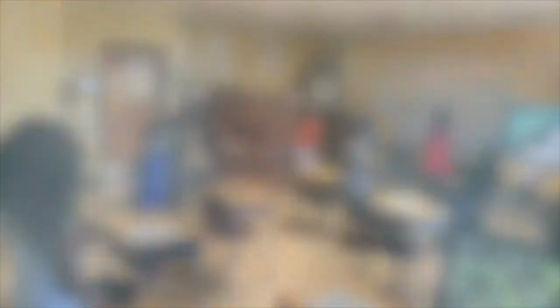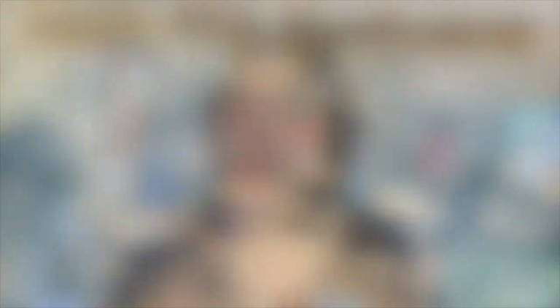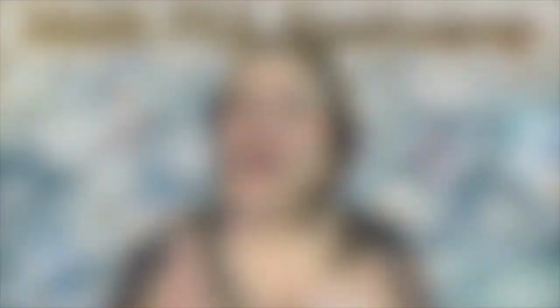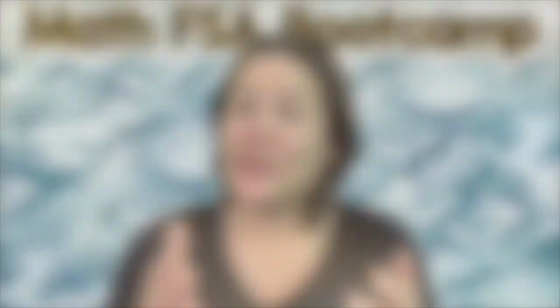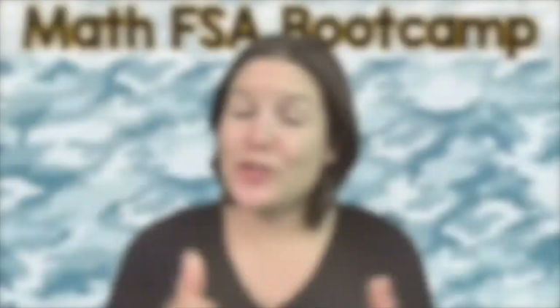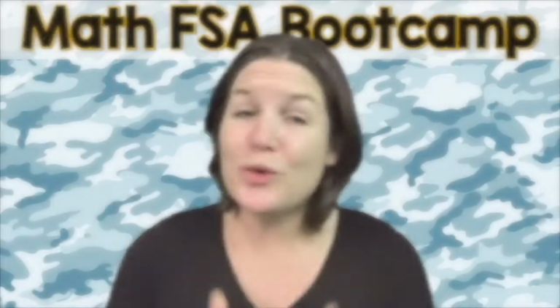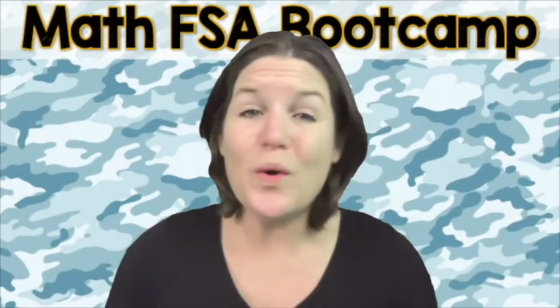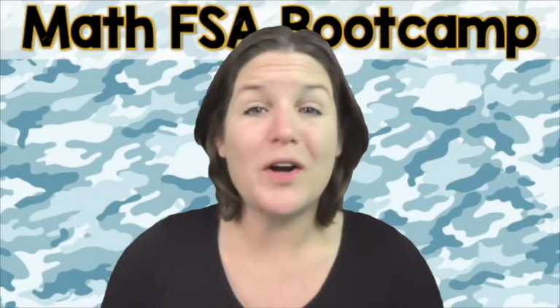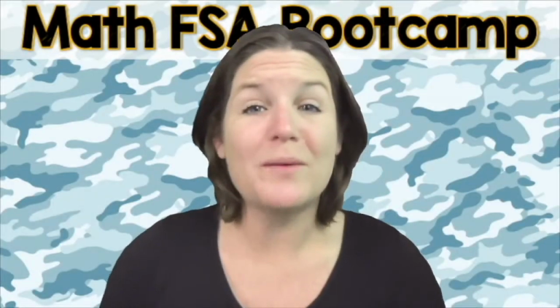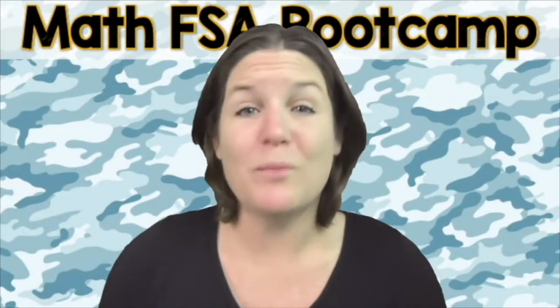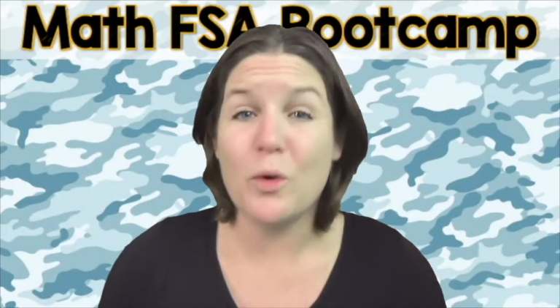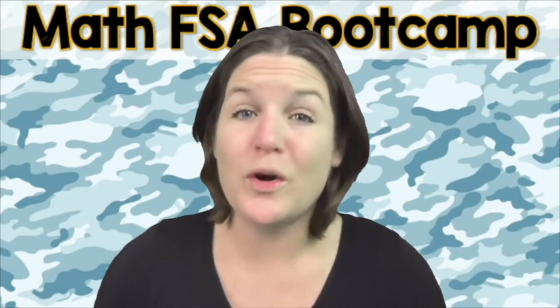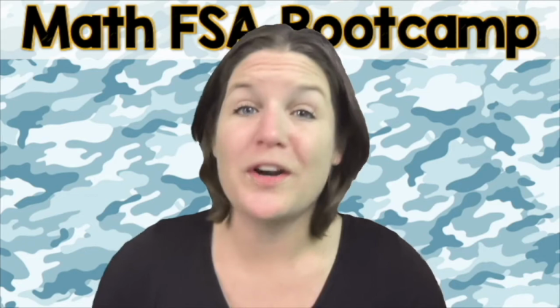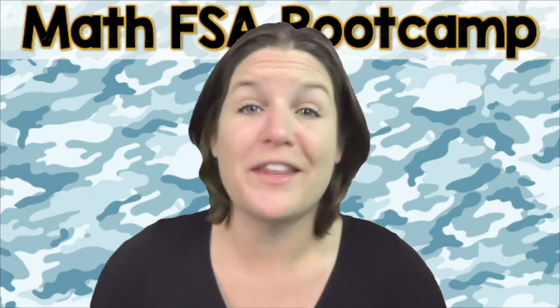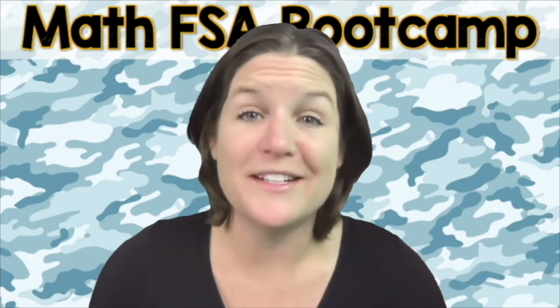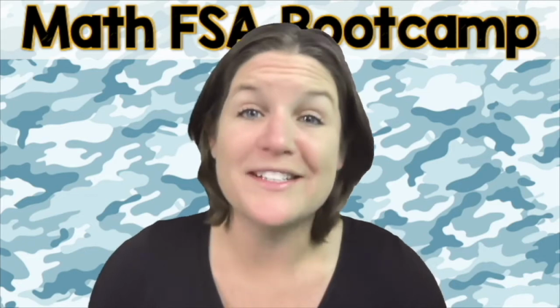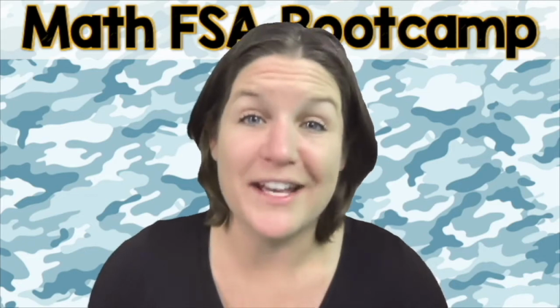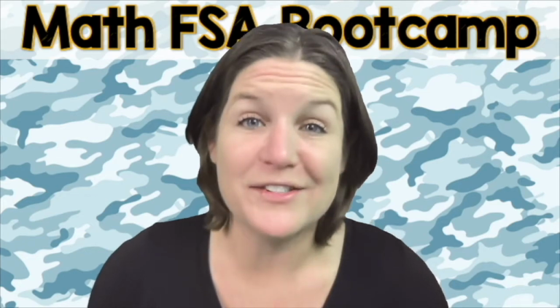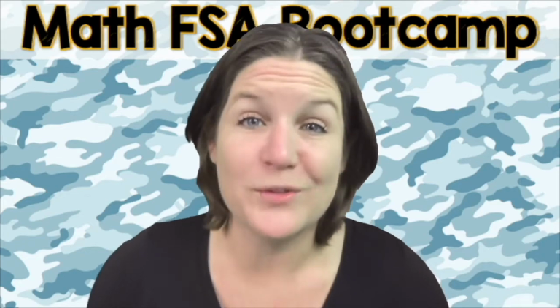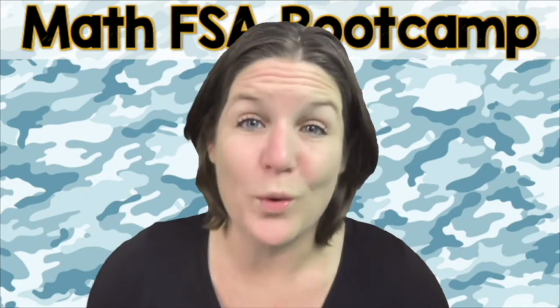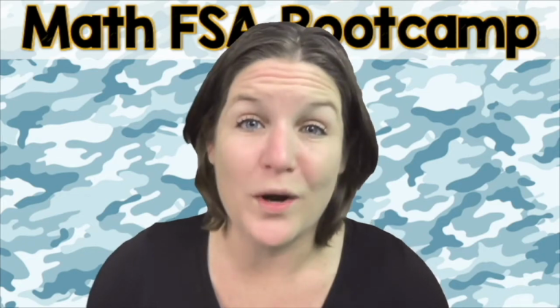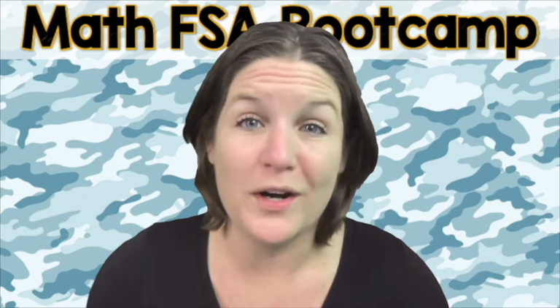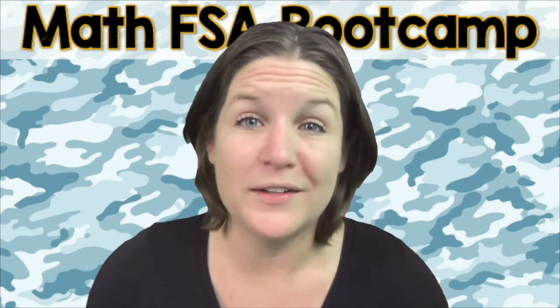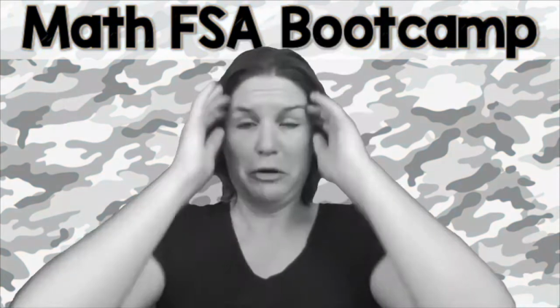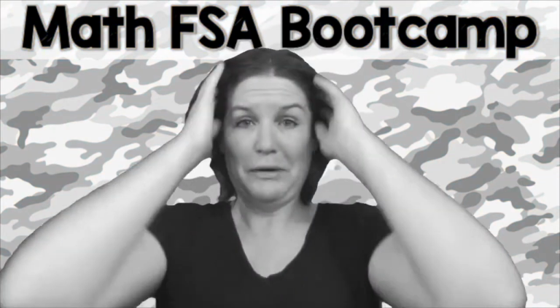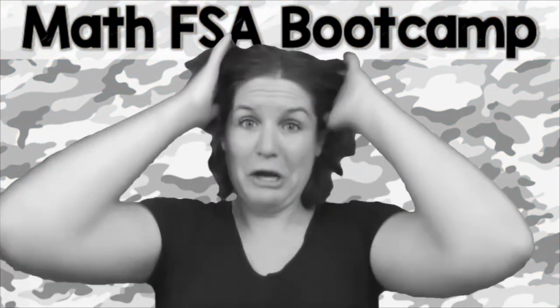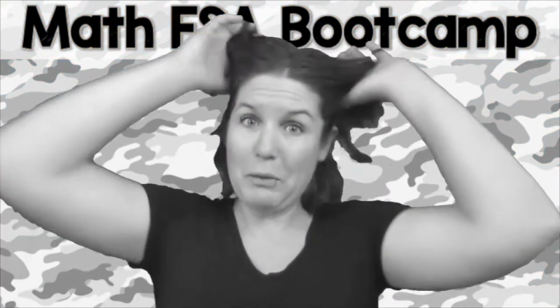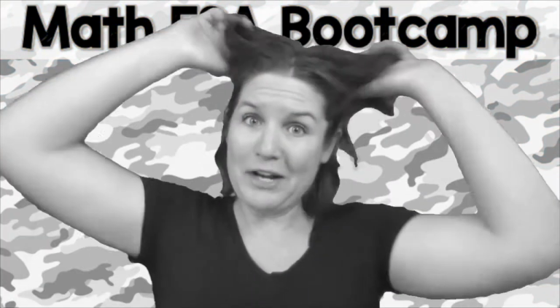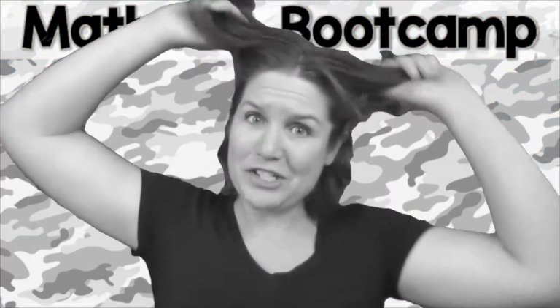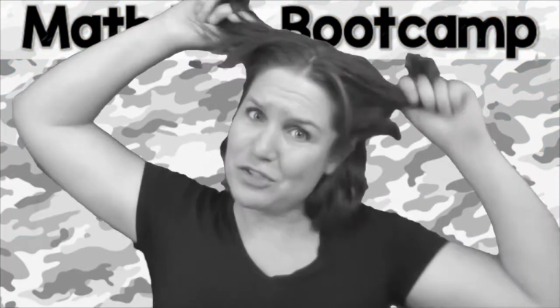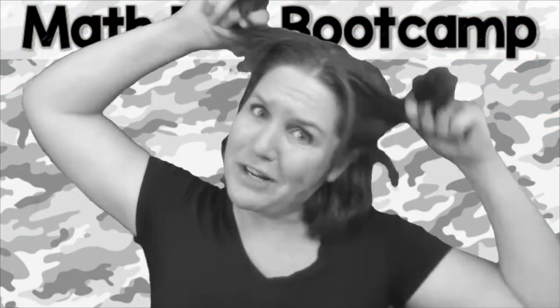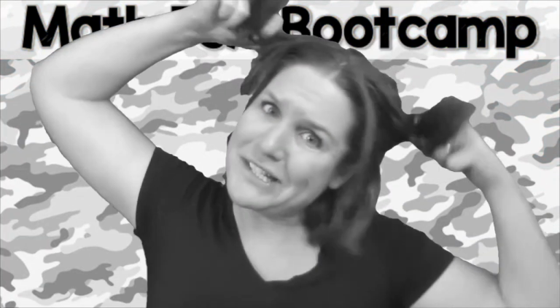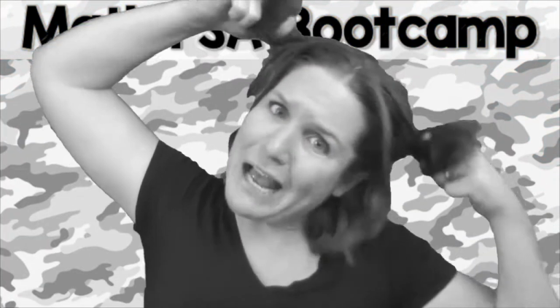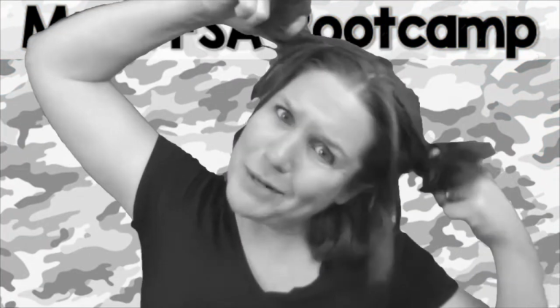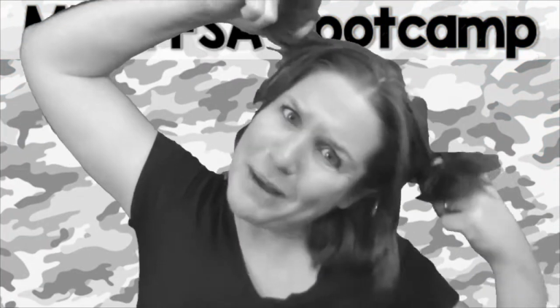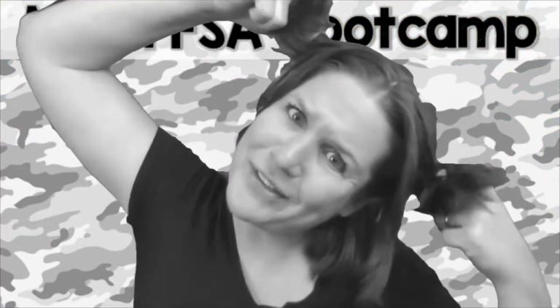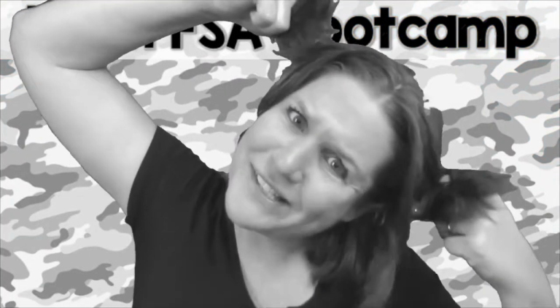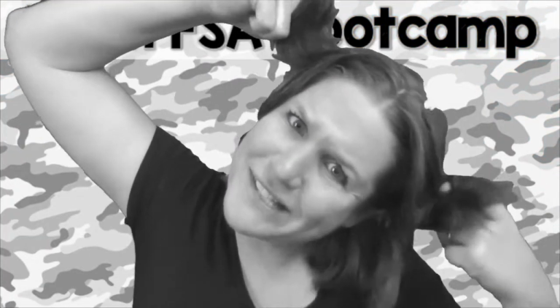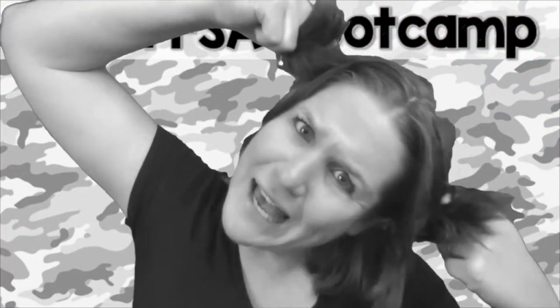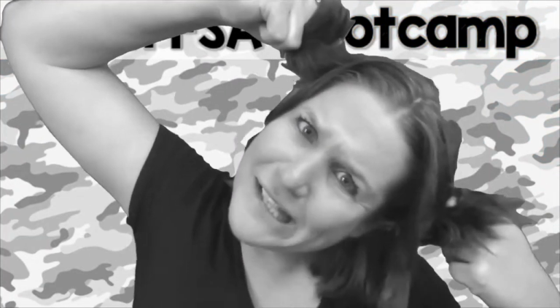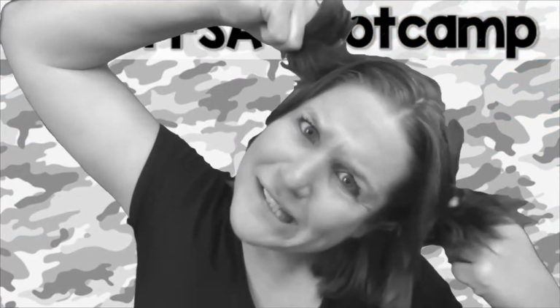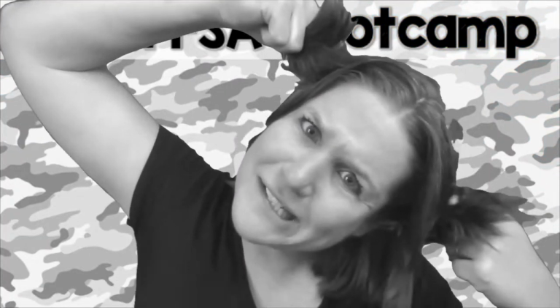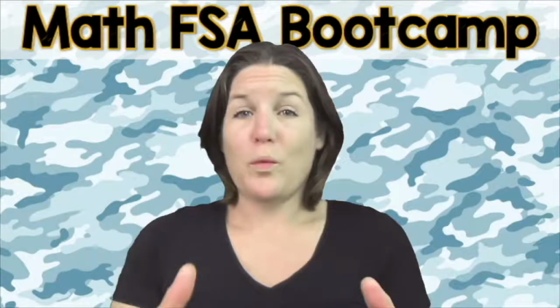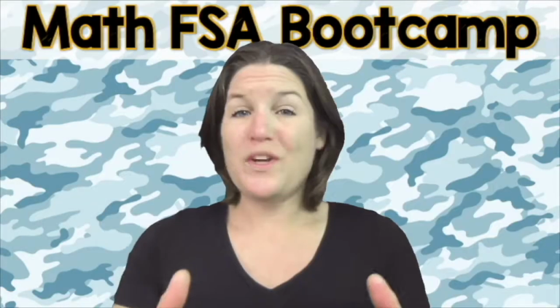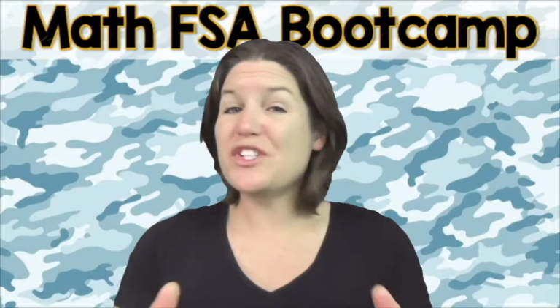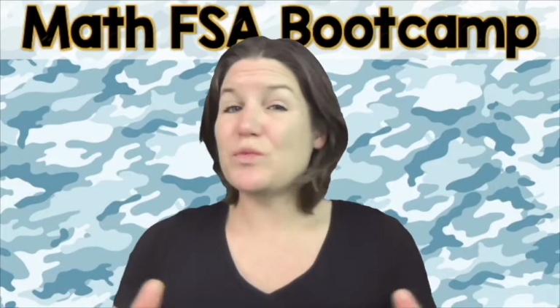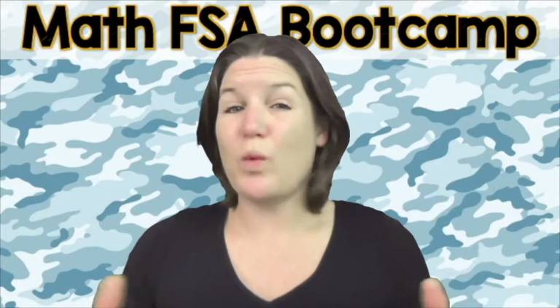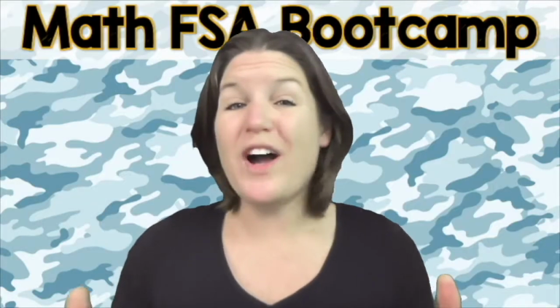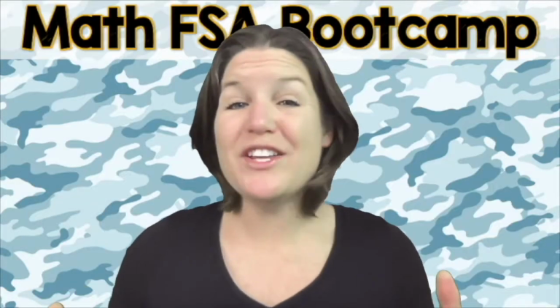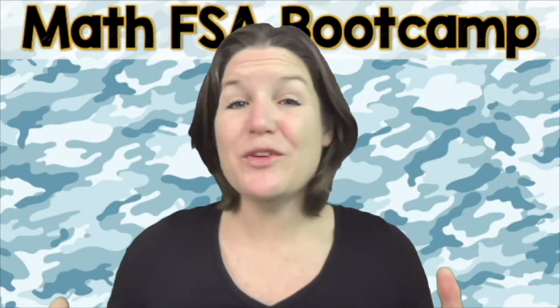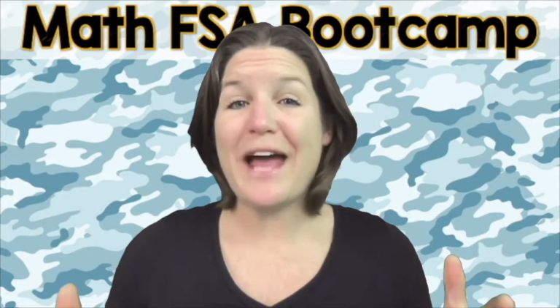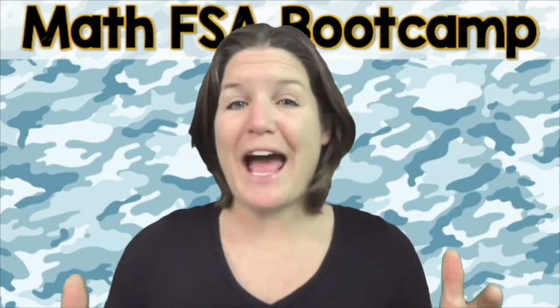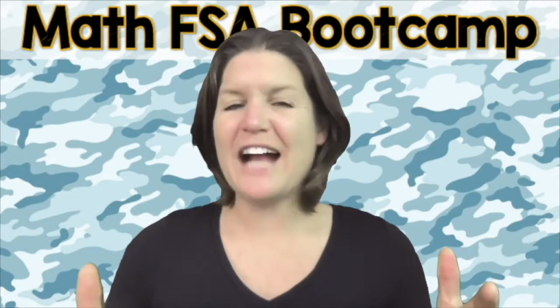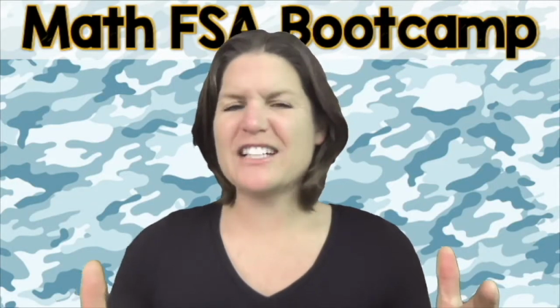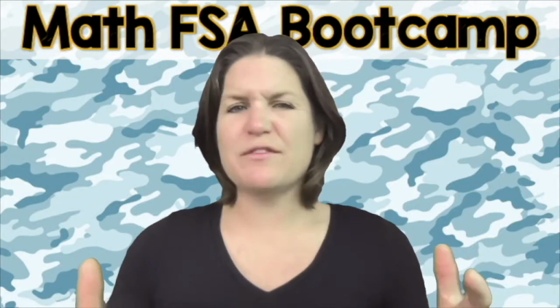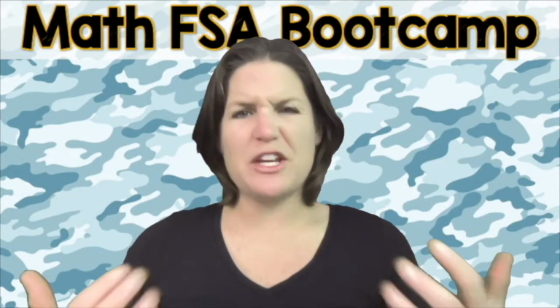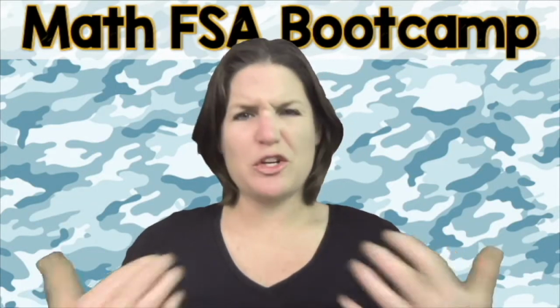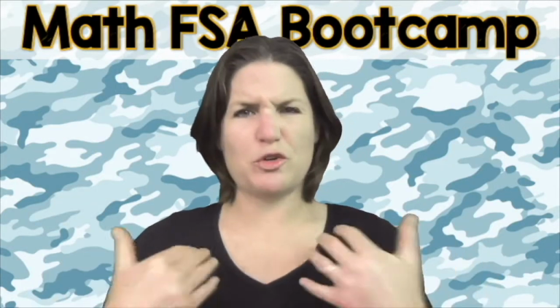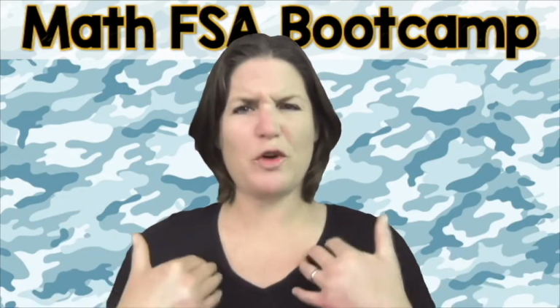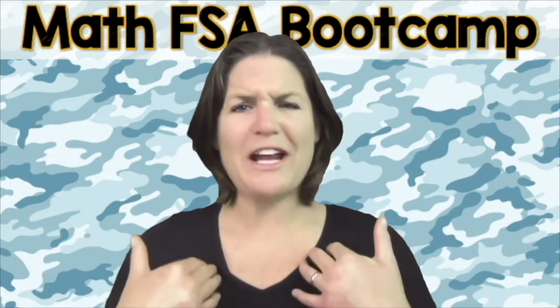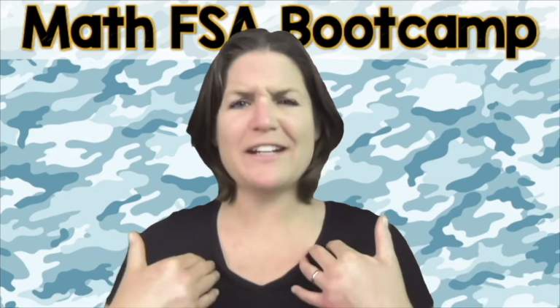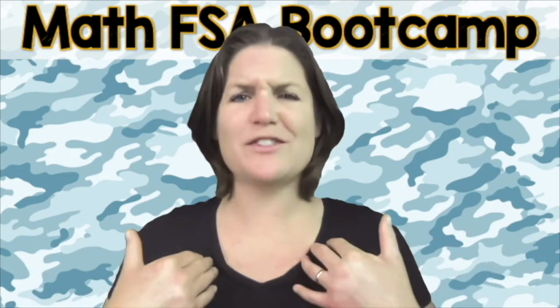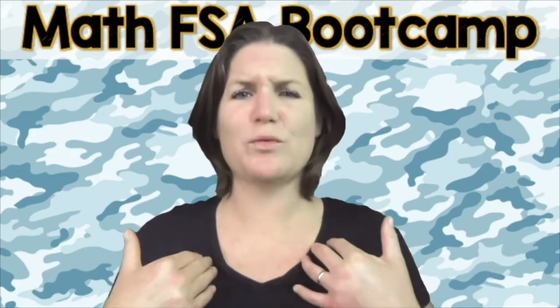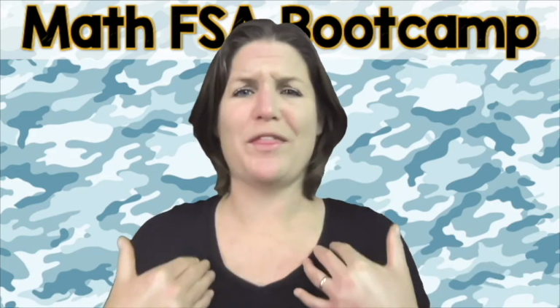You are more than a test score. We don't want you stressing out about this test. We just want you to activate your greatness within.